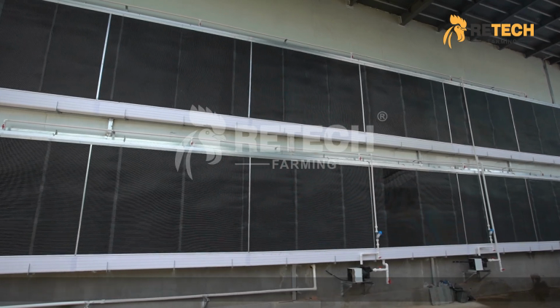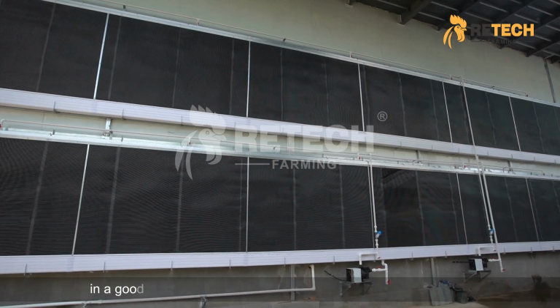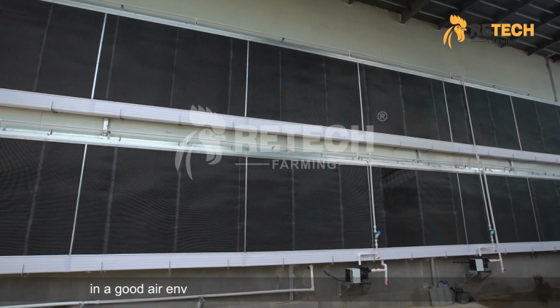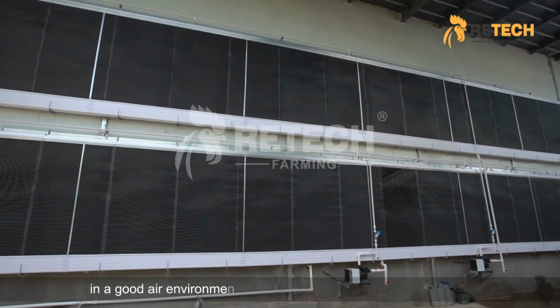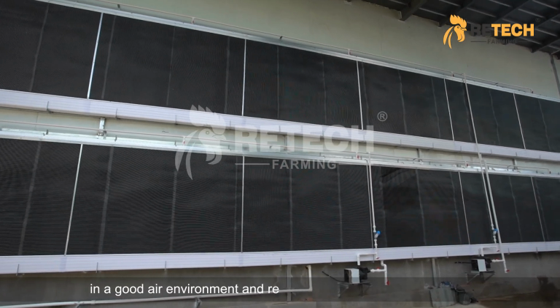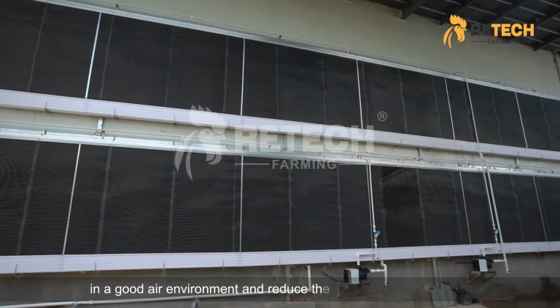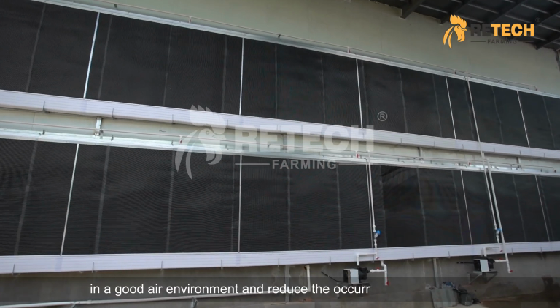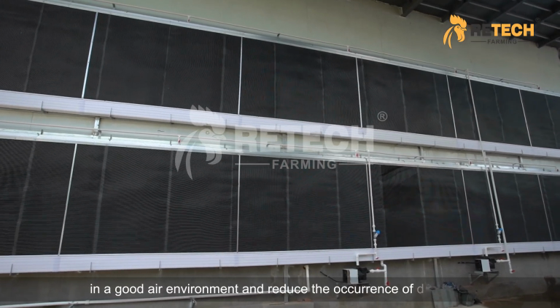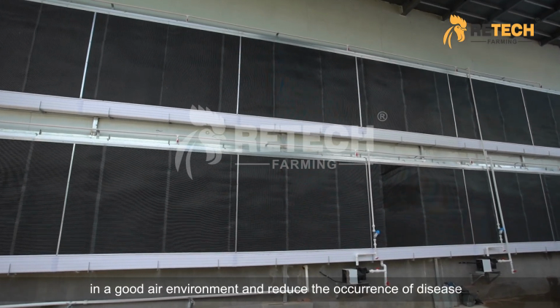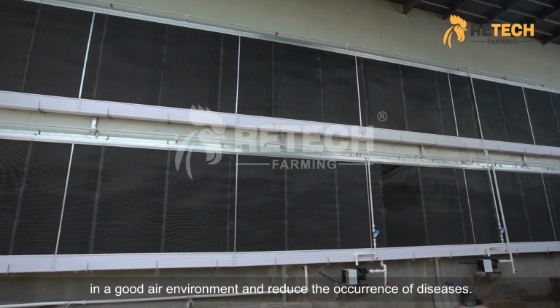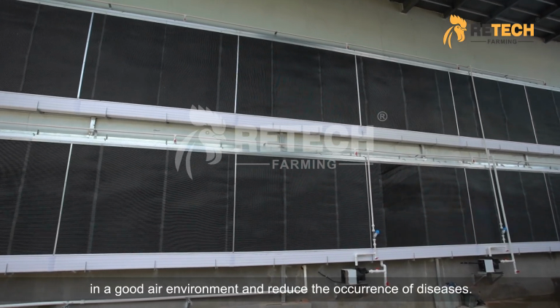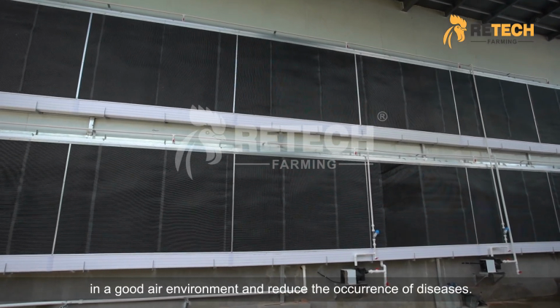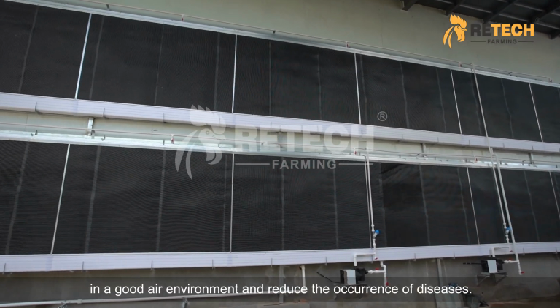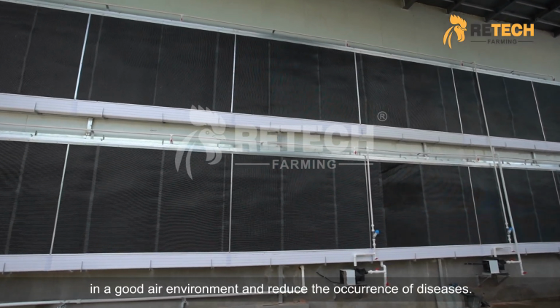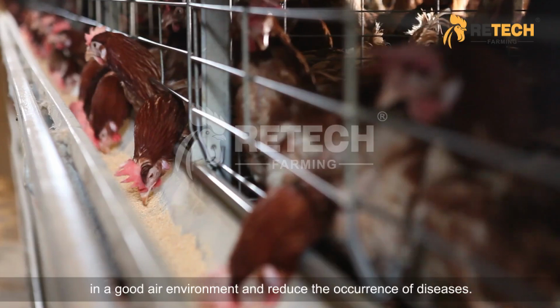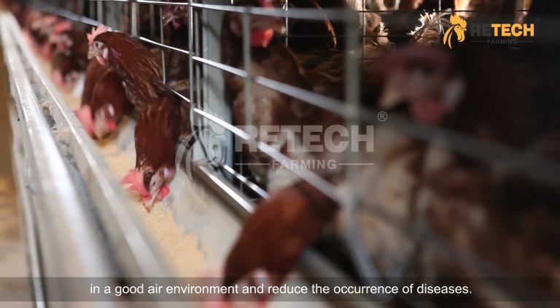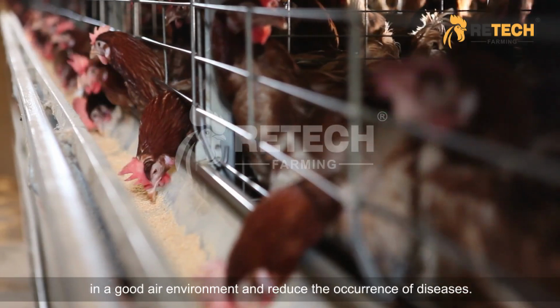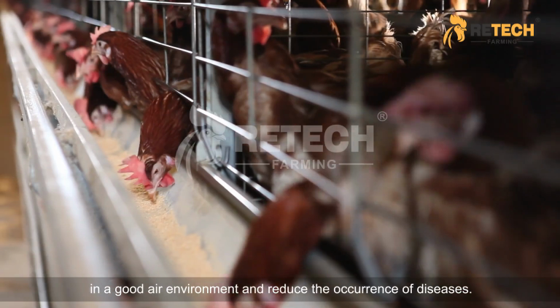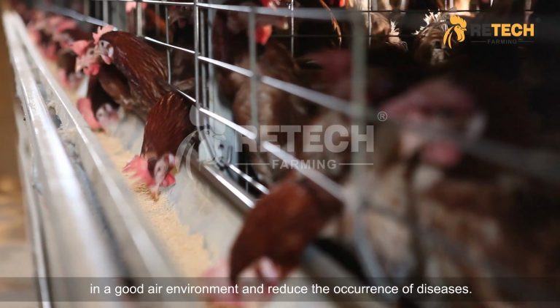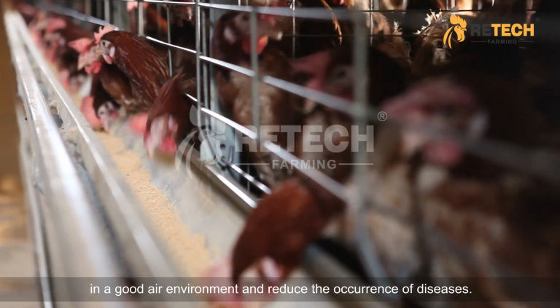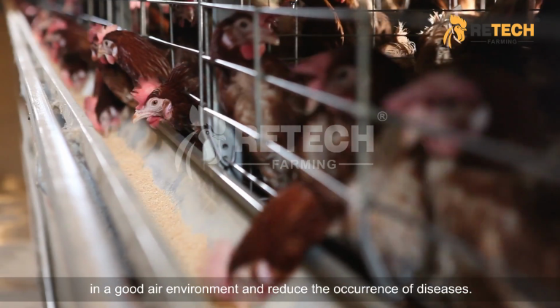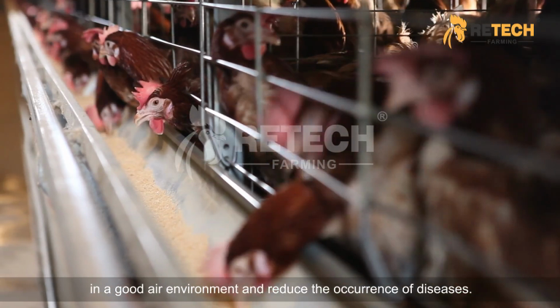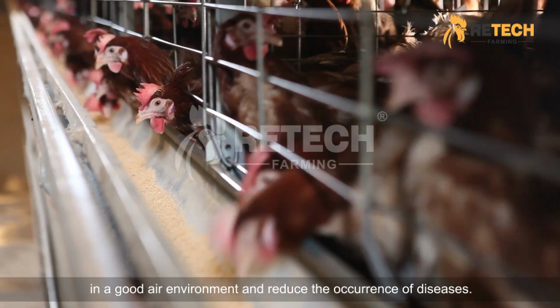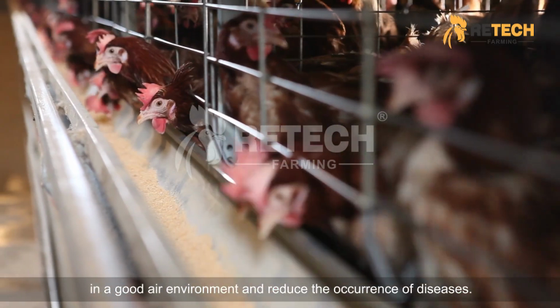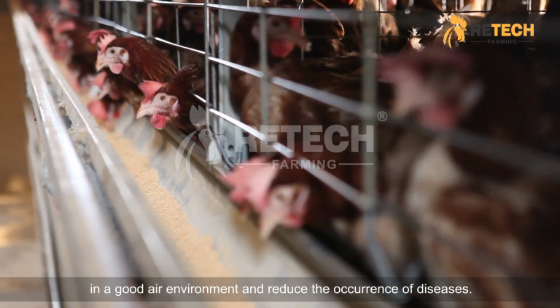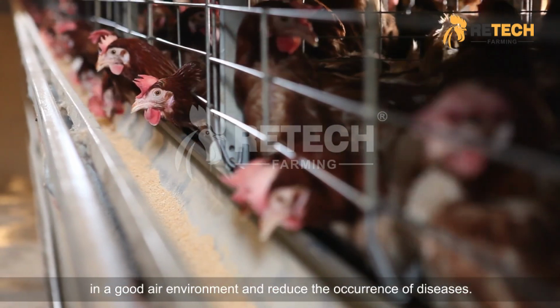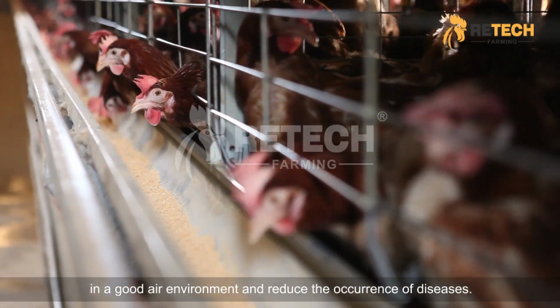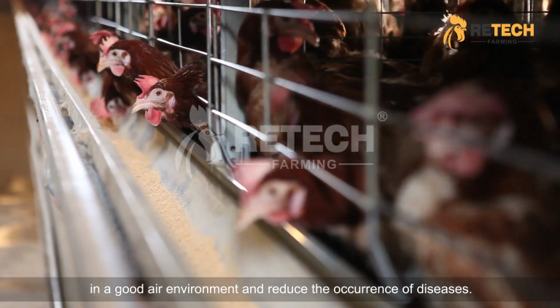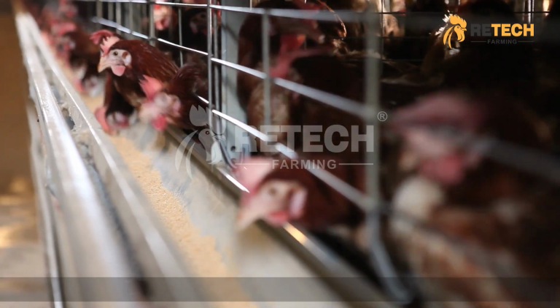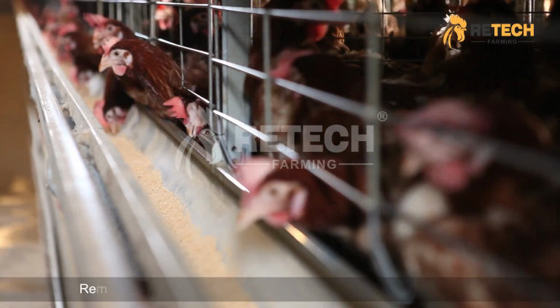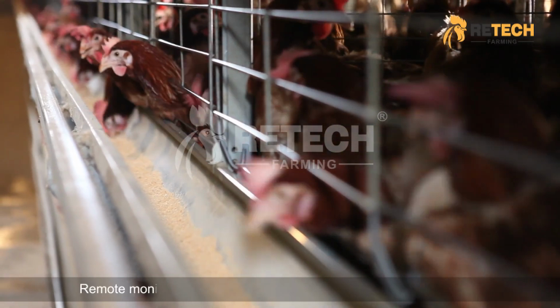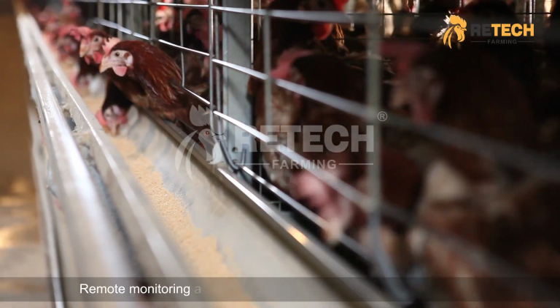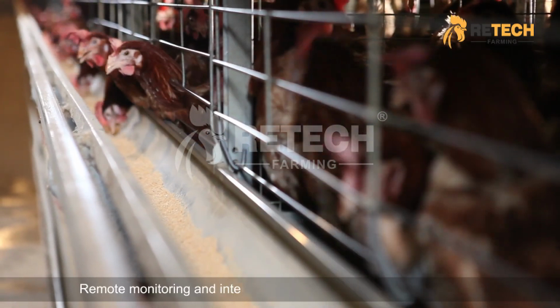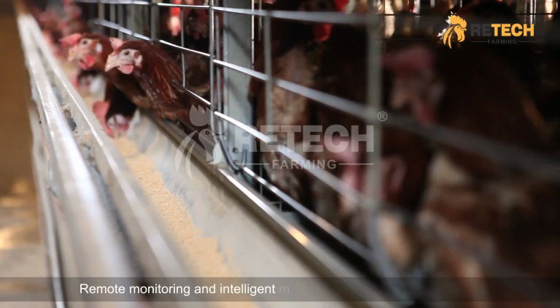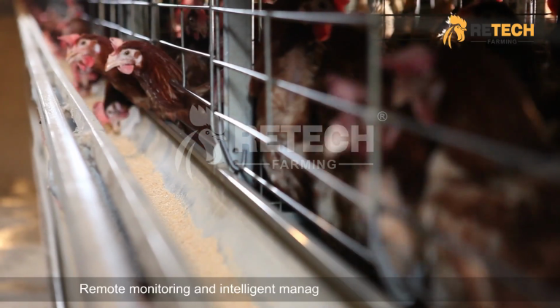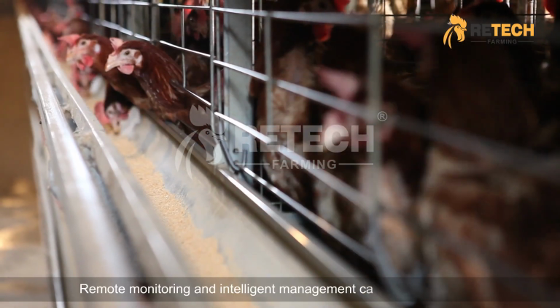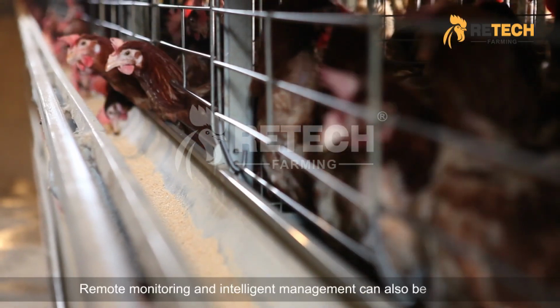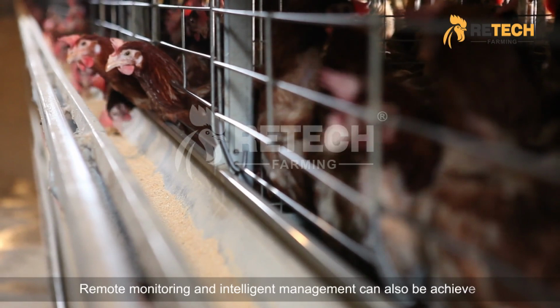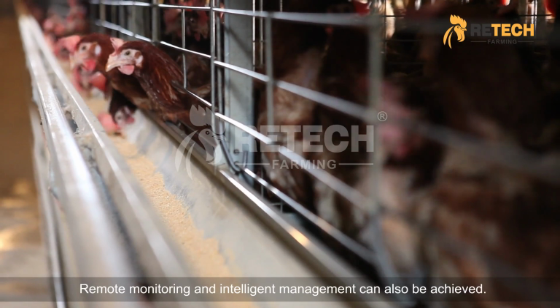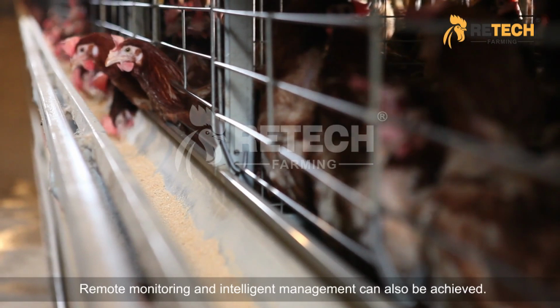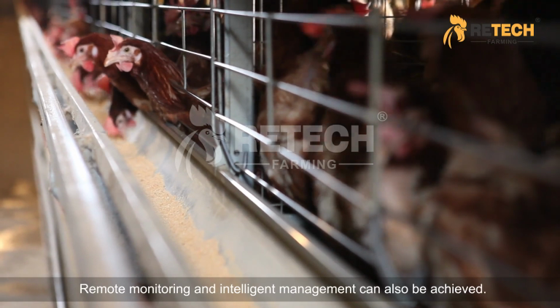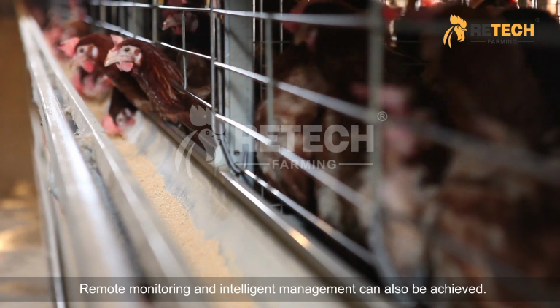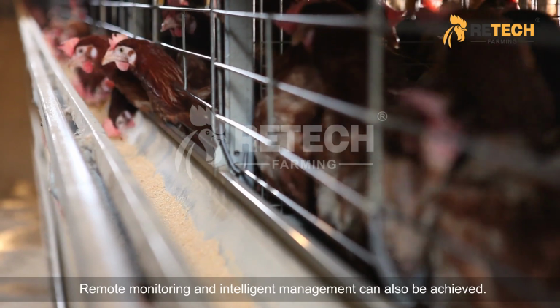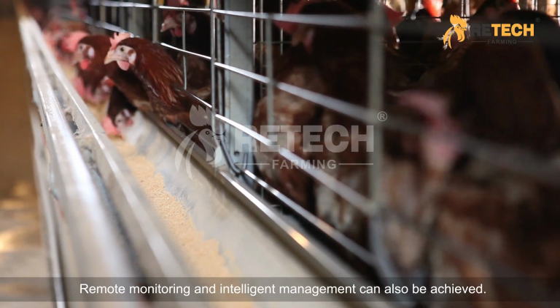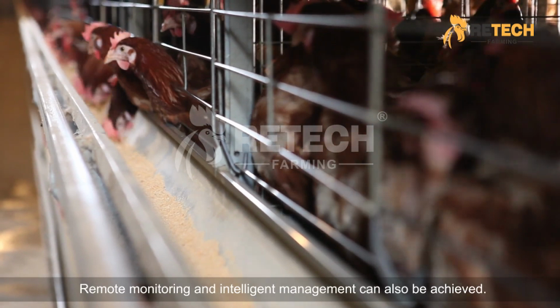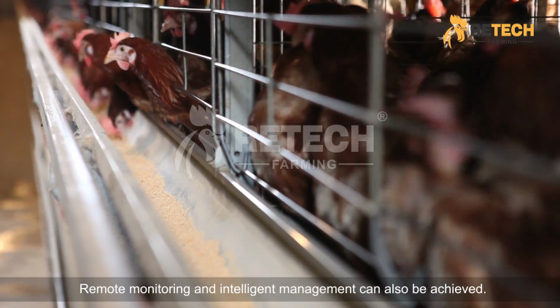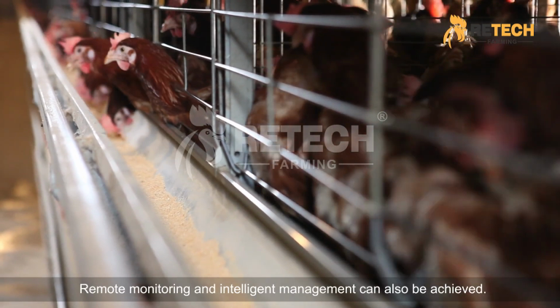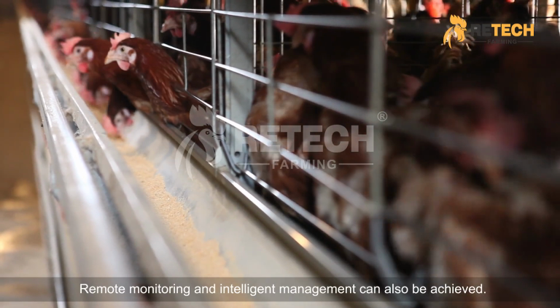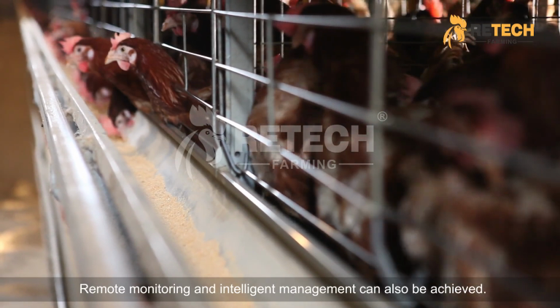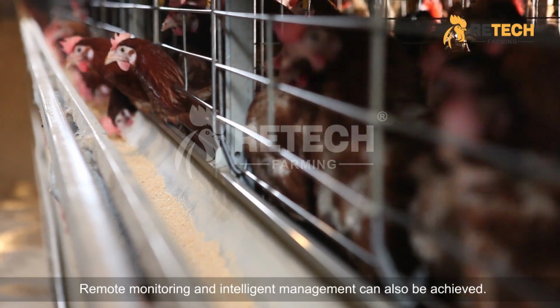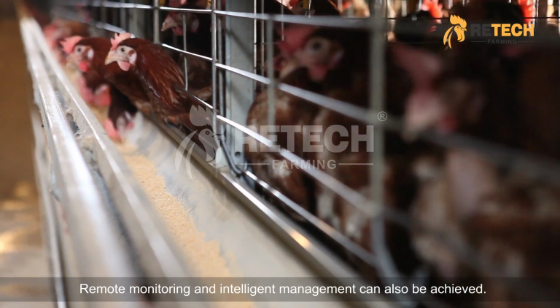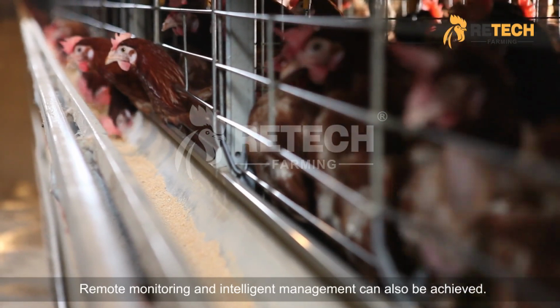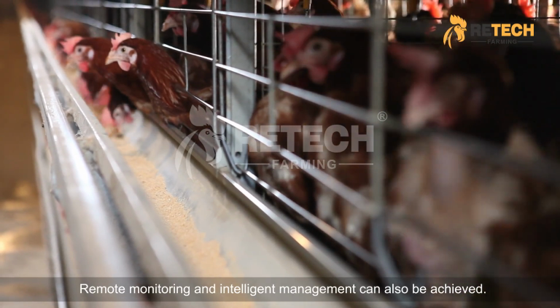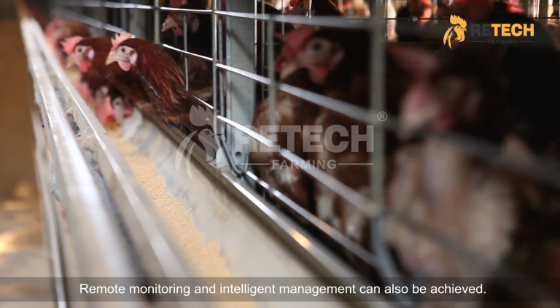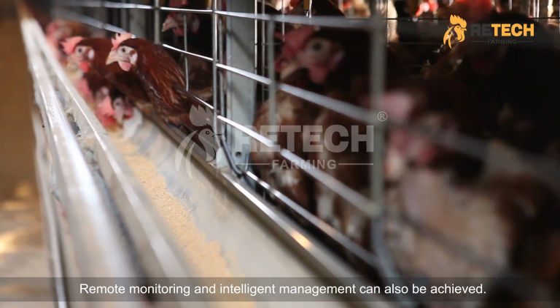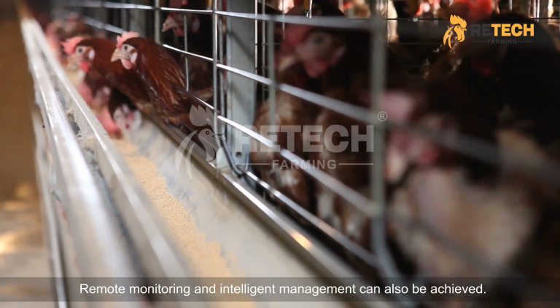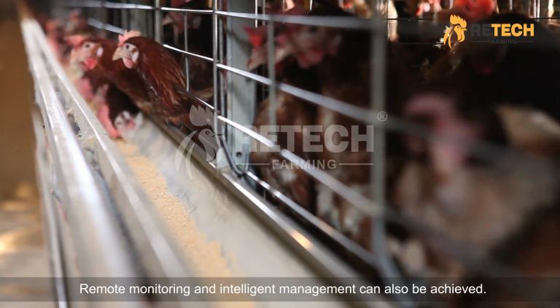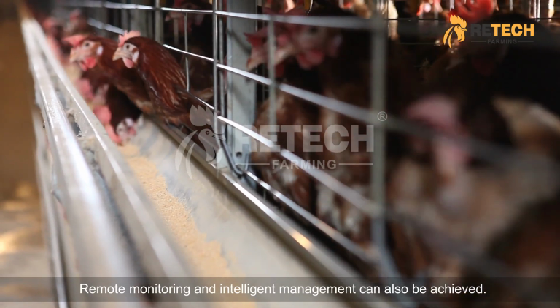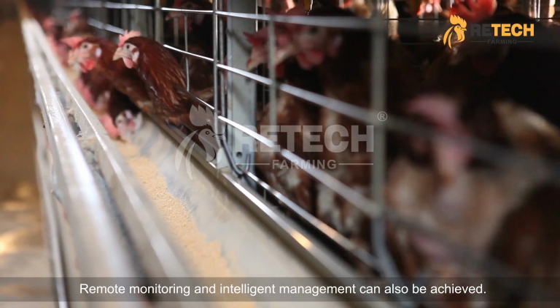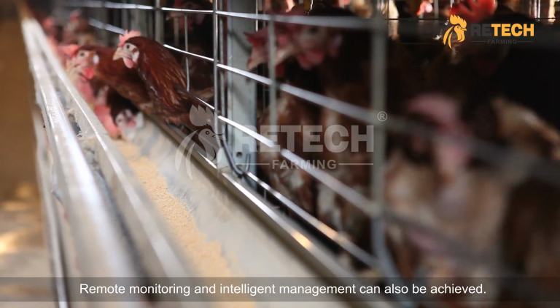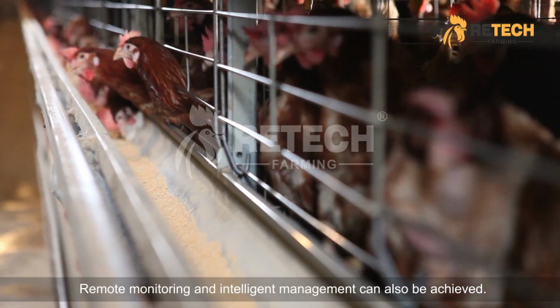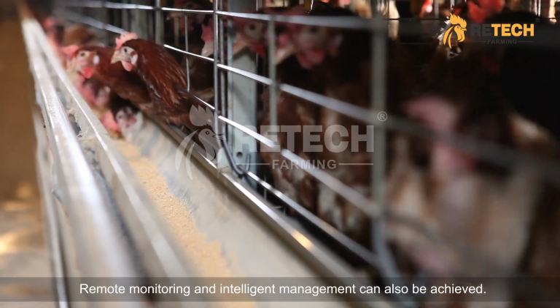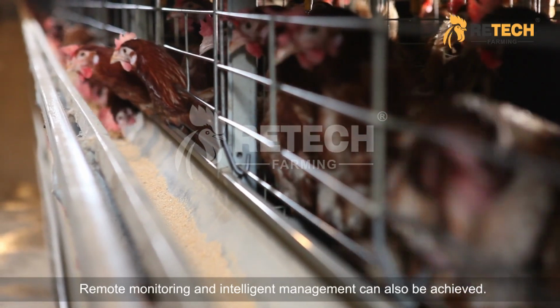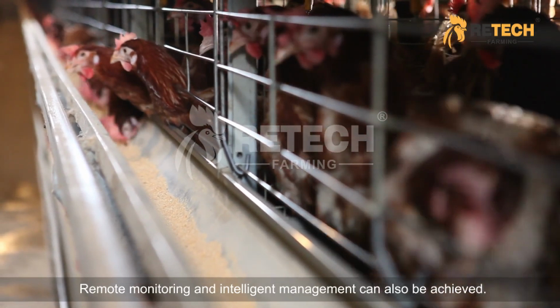Modern automatic ventilation ensures that chickens grow in a good air environment, reducing the occurrence of diseases. Remote monitoring and intelligent management can also be achieved.